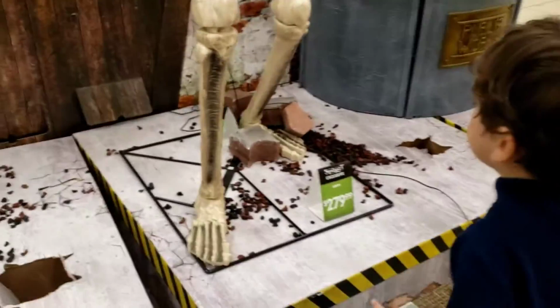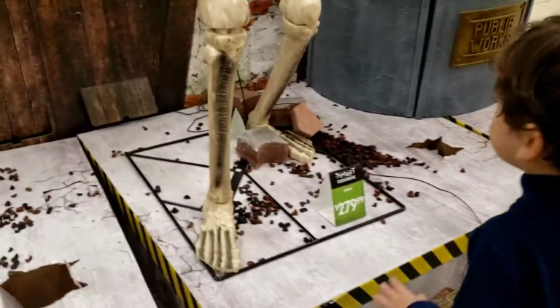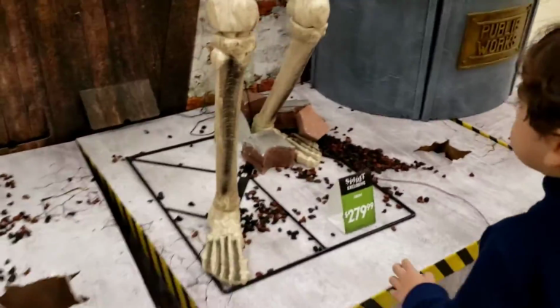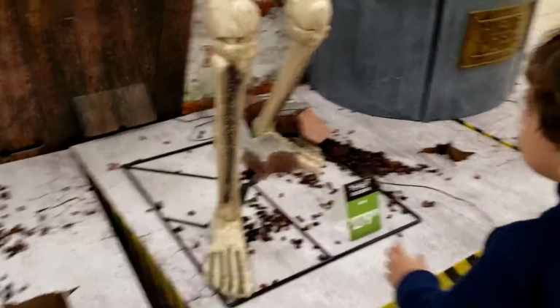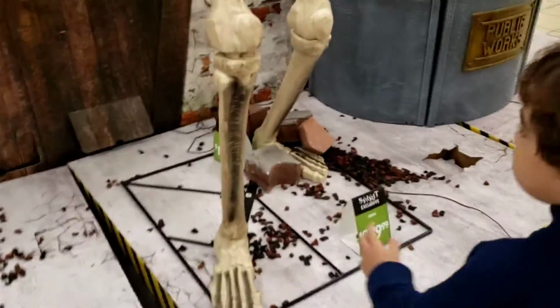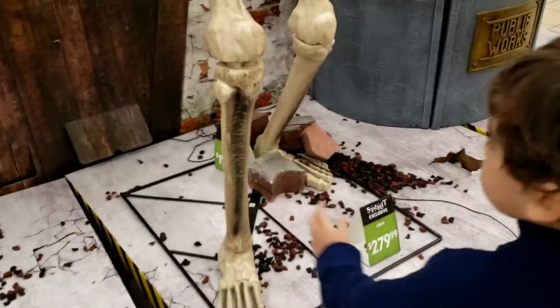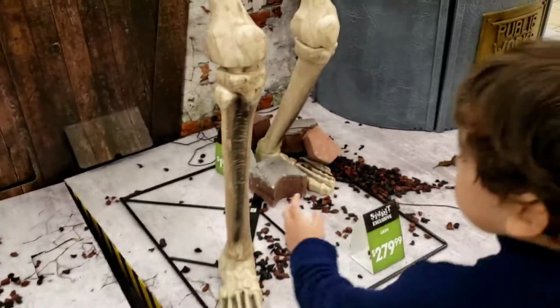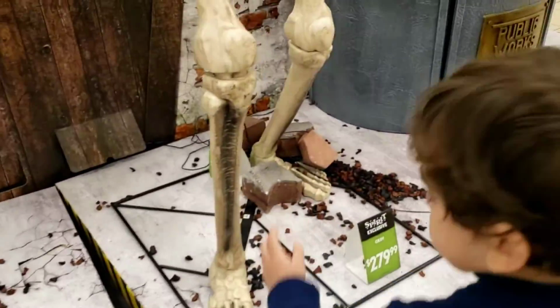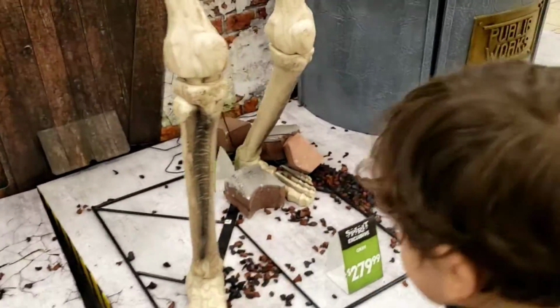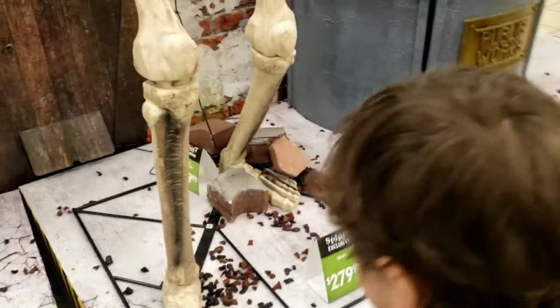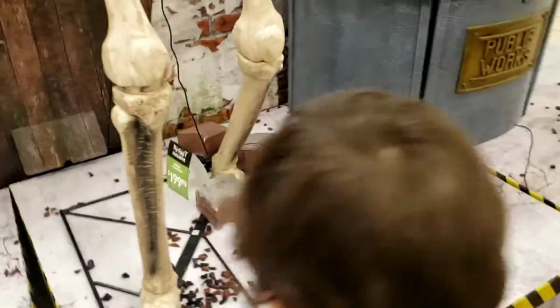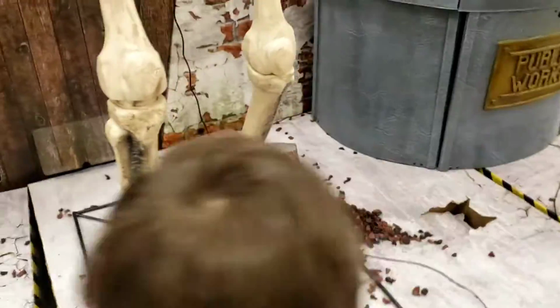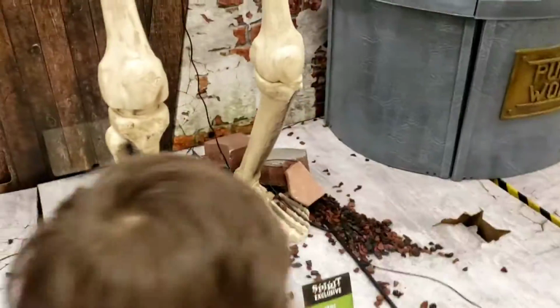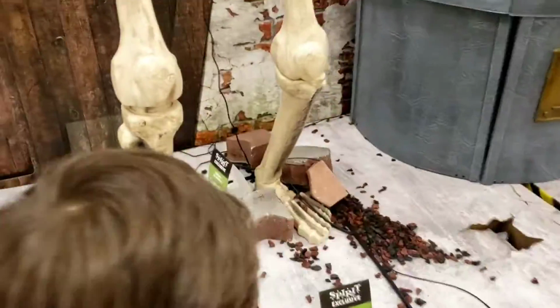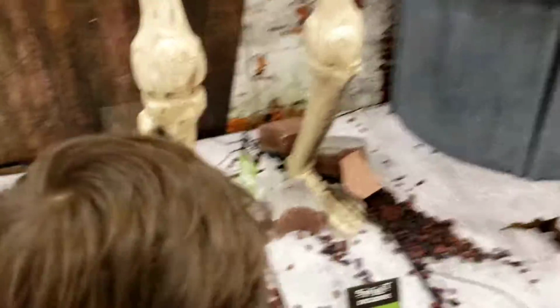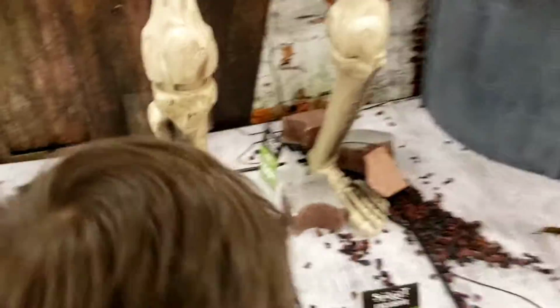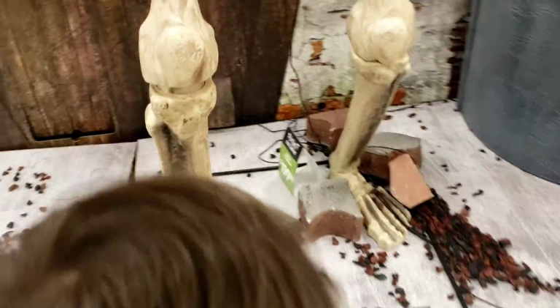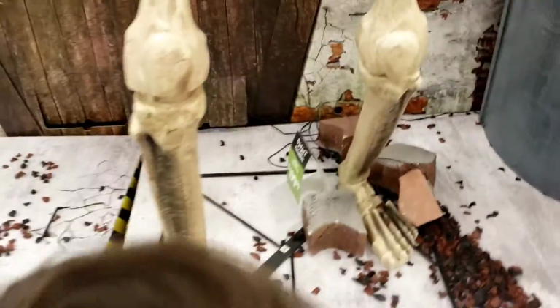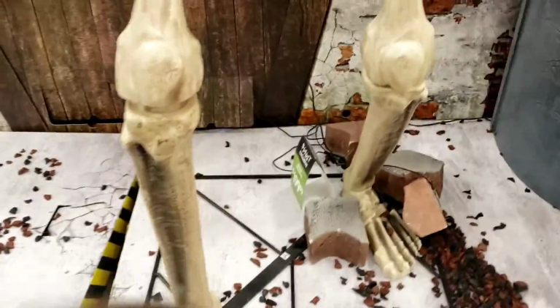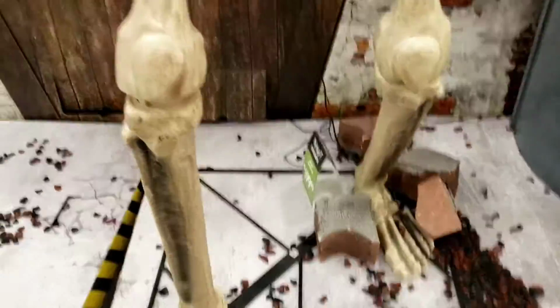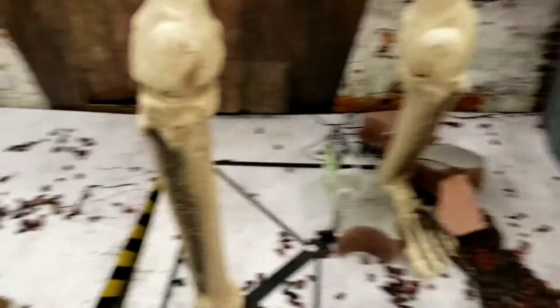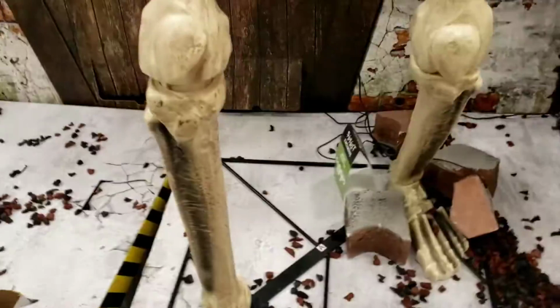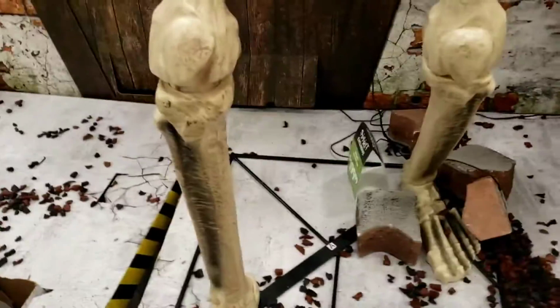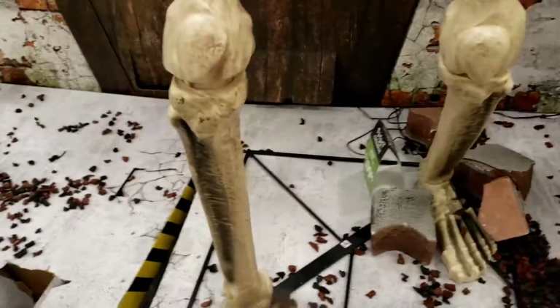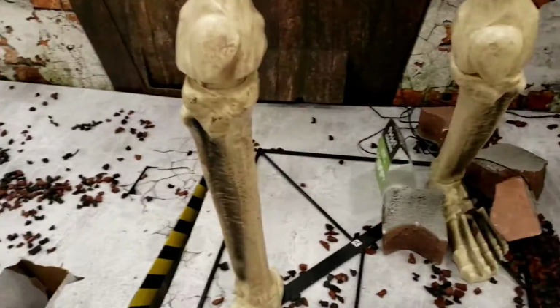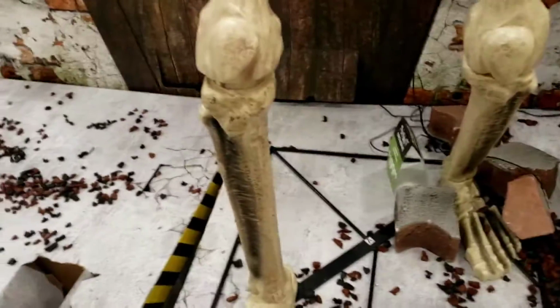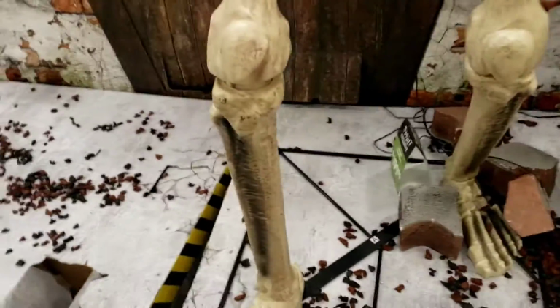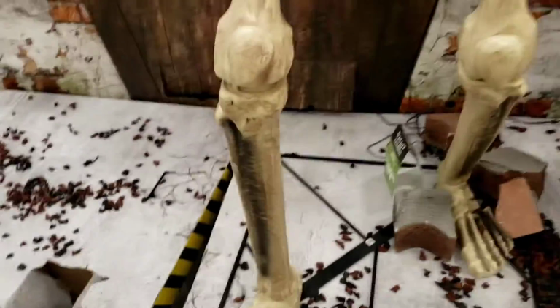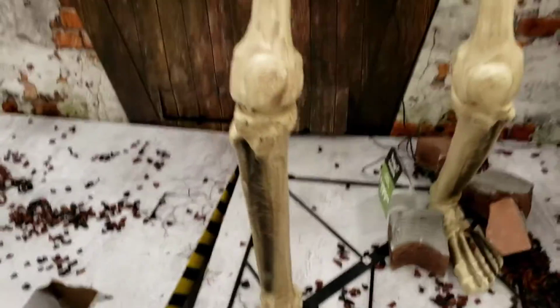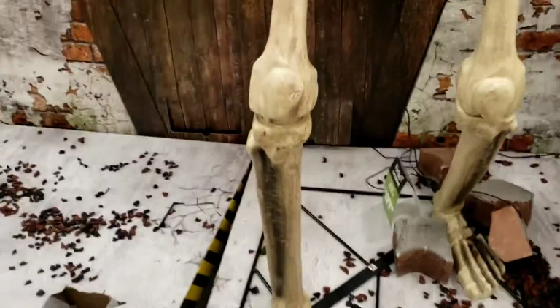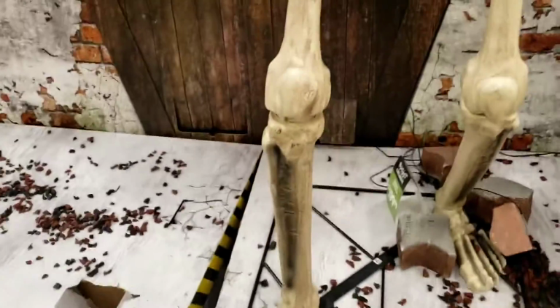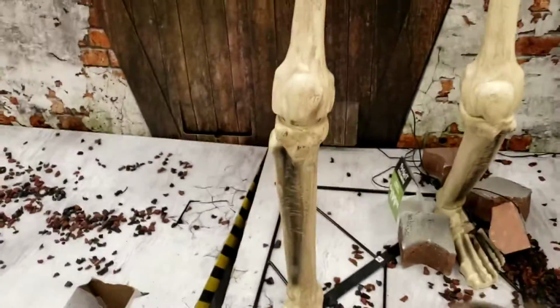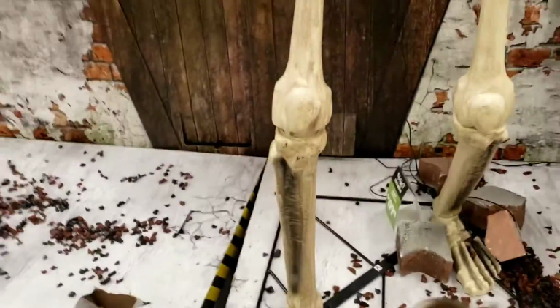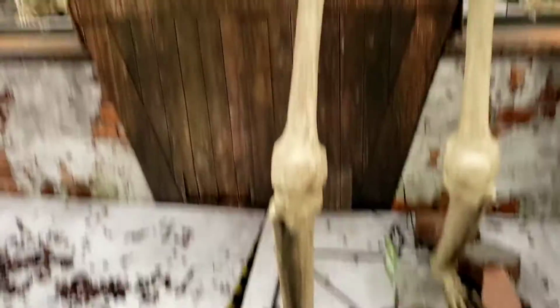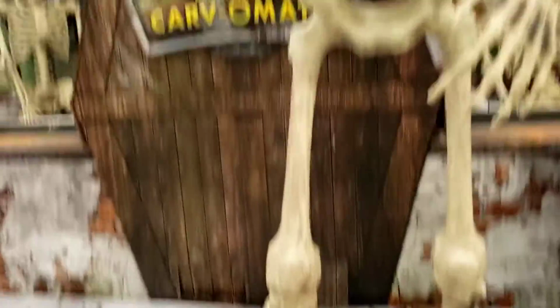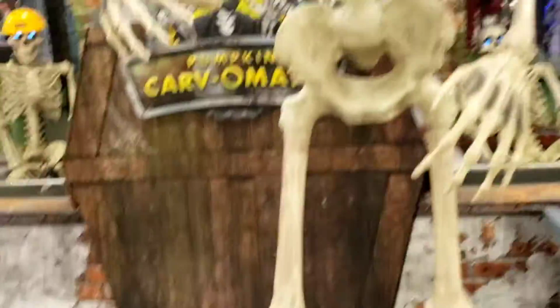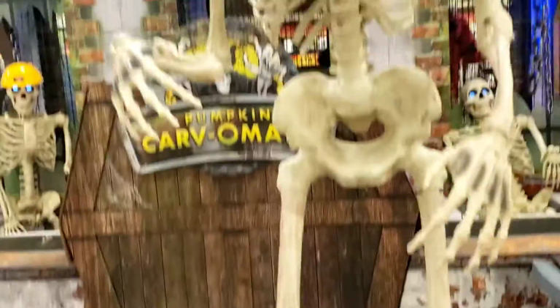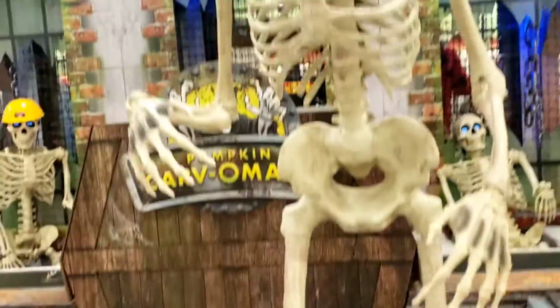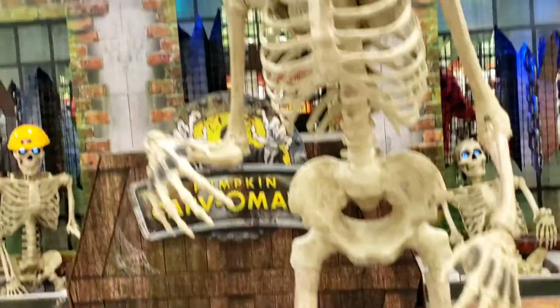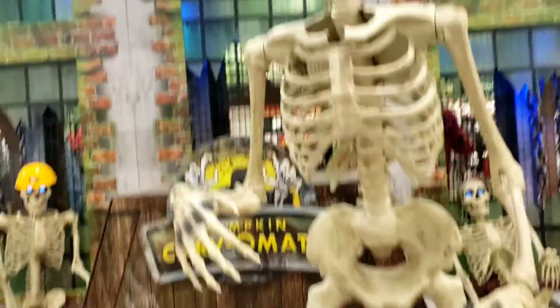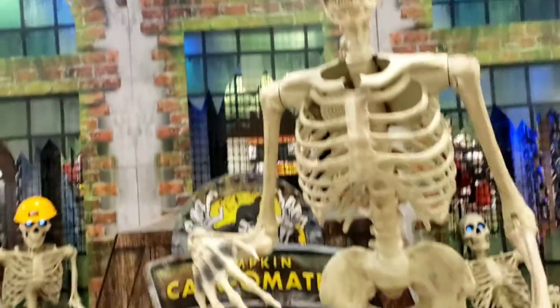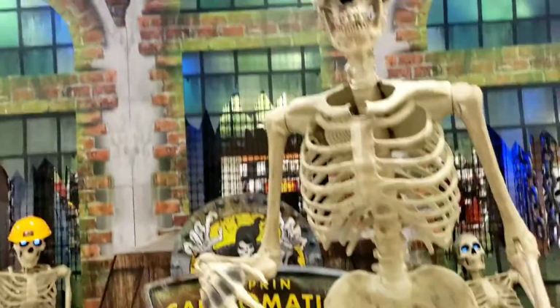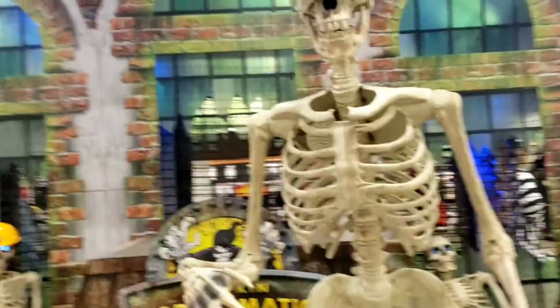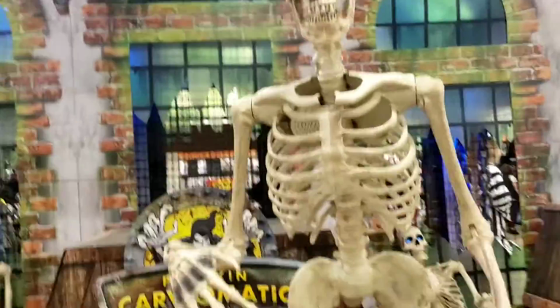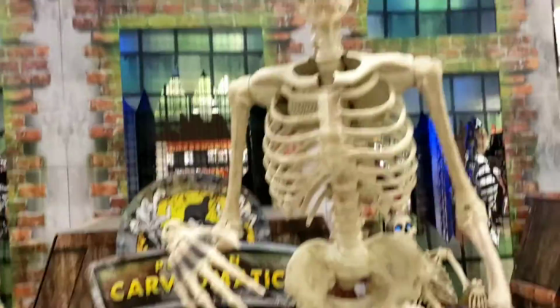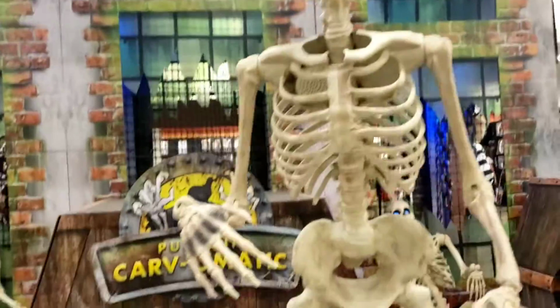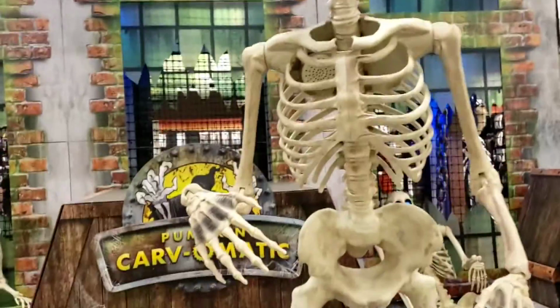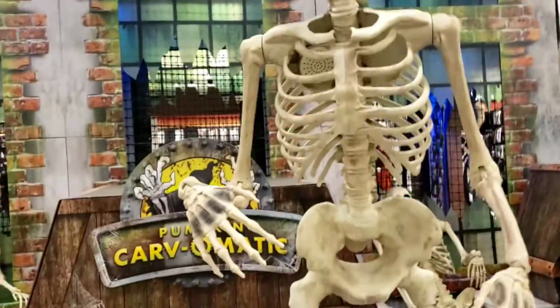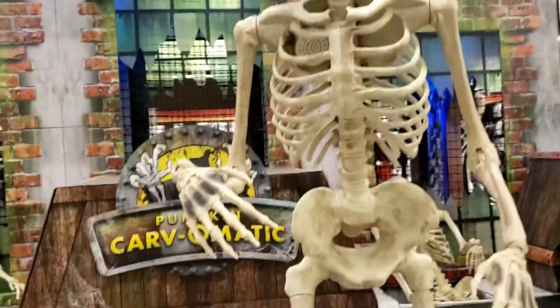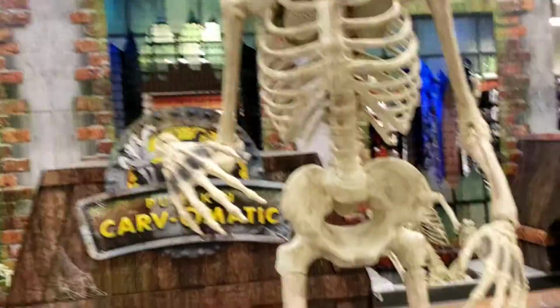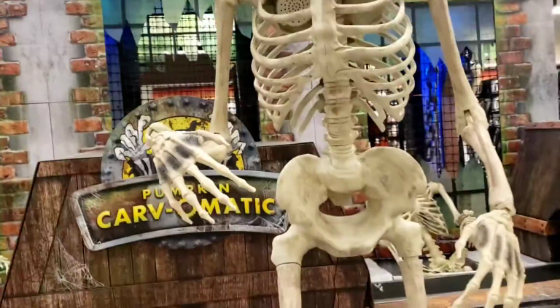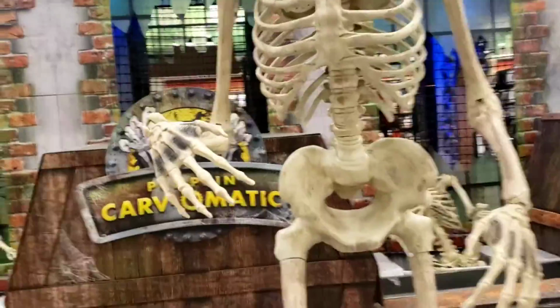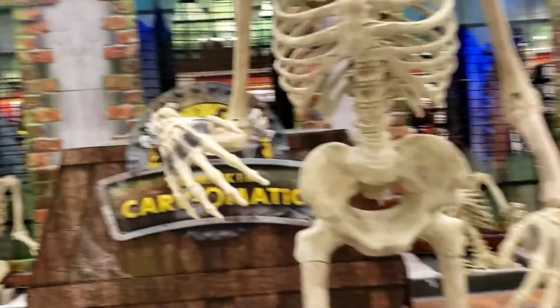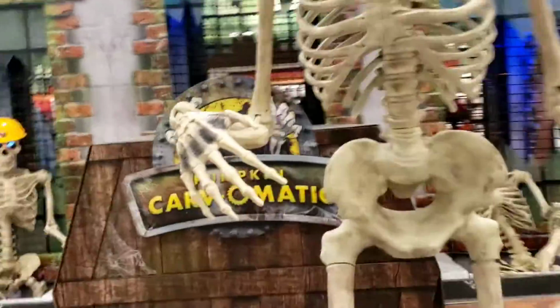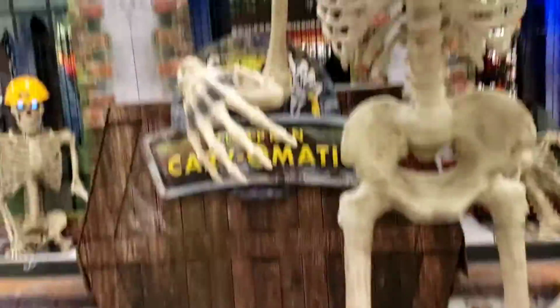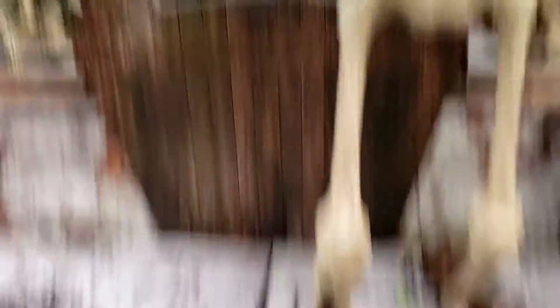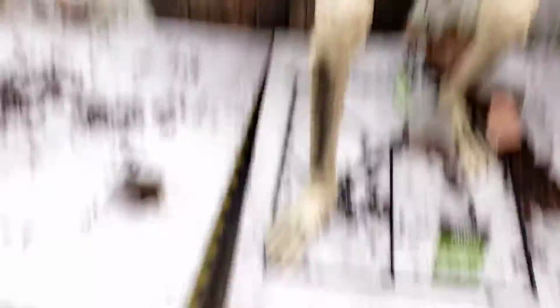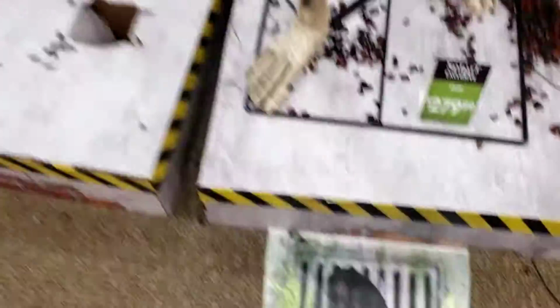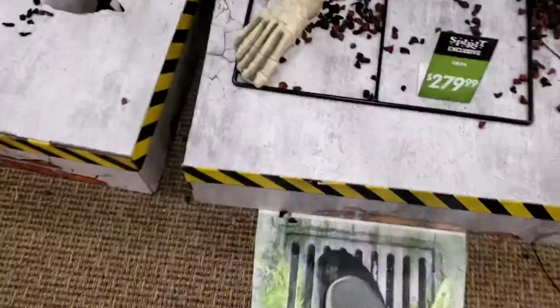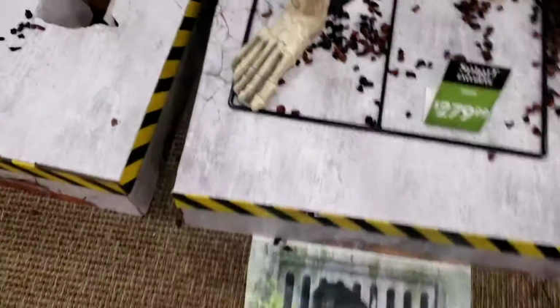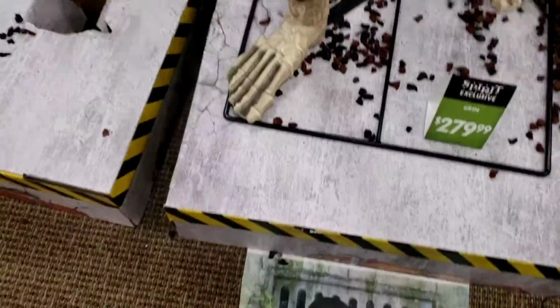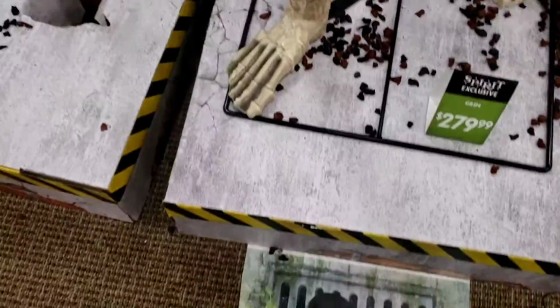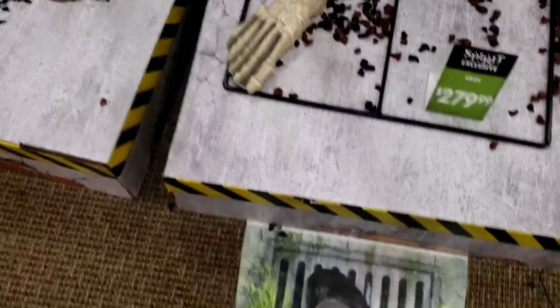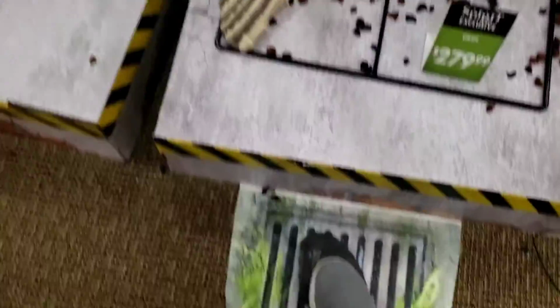You gotta stand on it — stand here, stand here, stand here, stand there you go. Oh, let me do it.